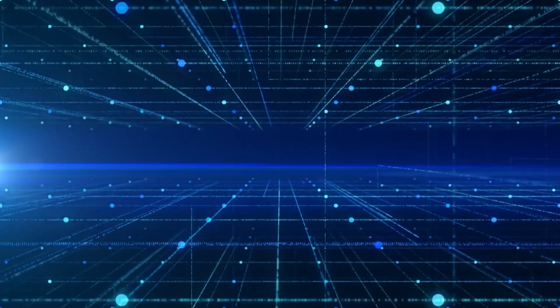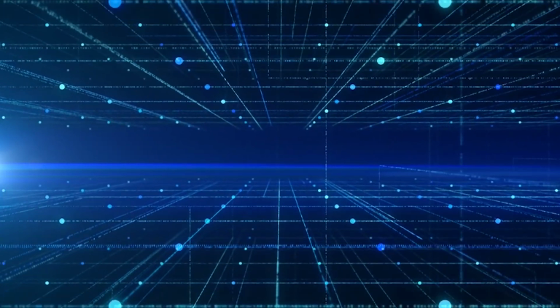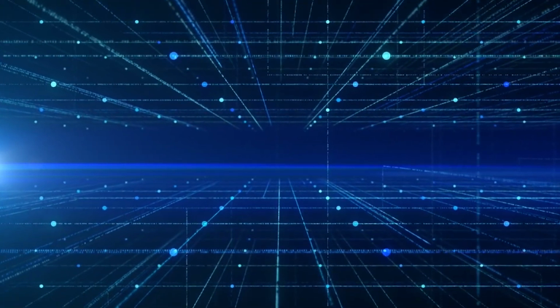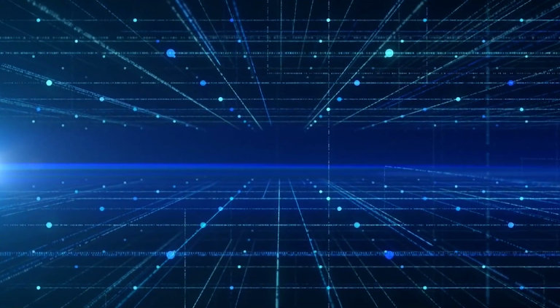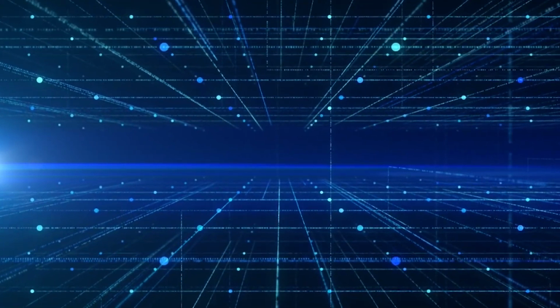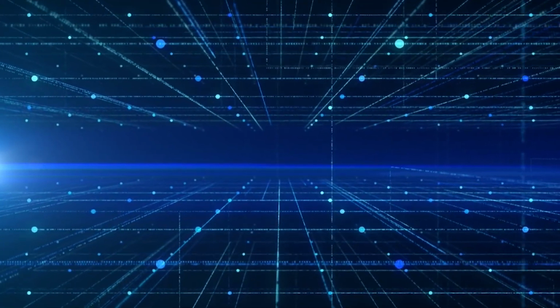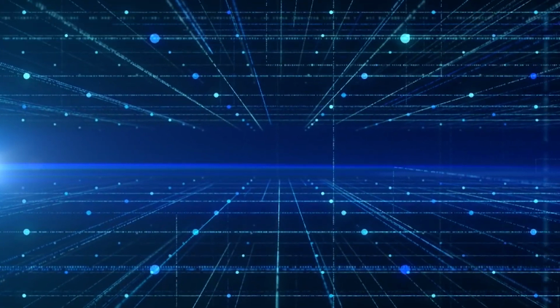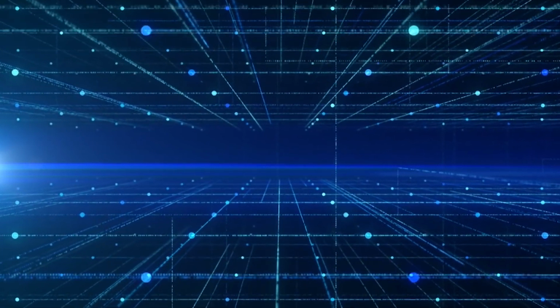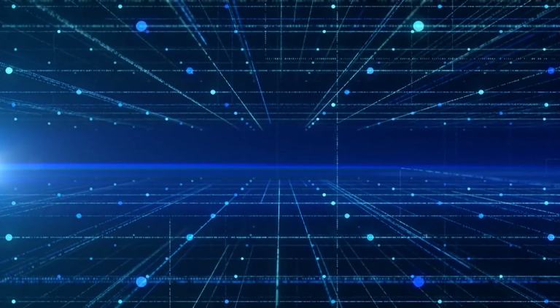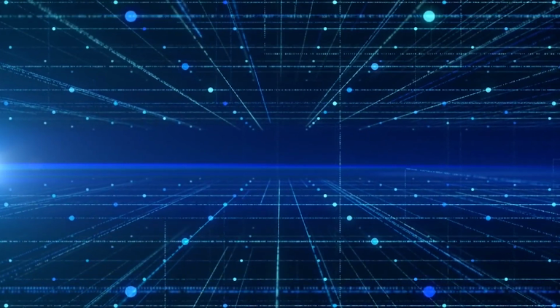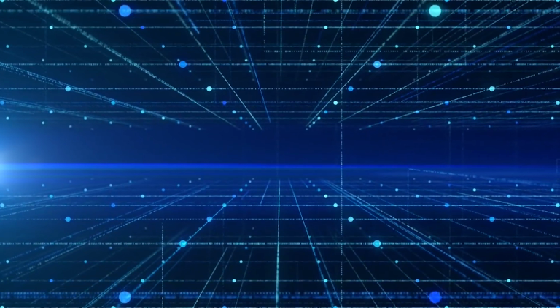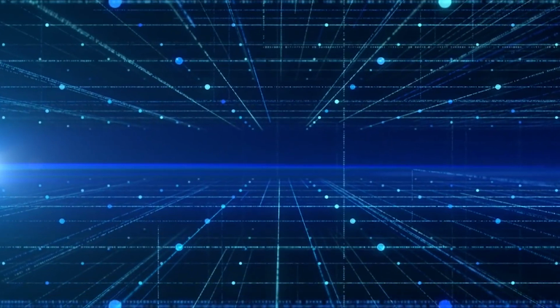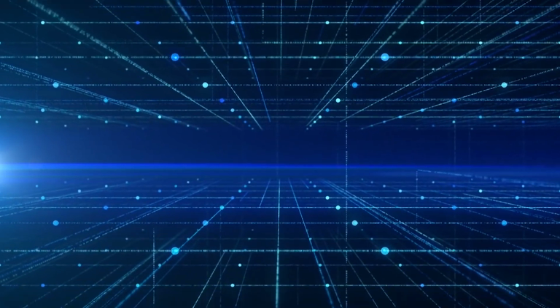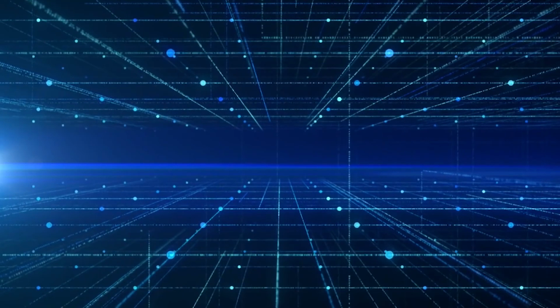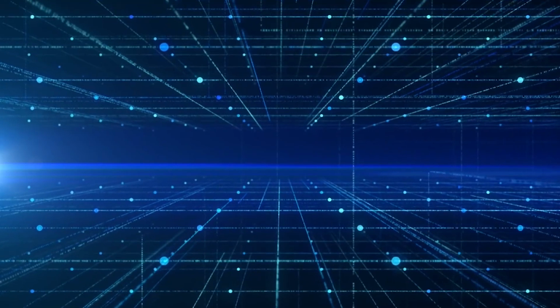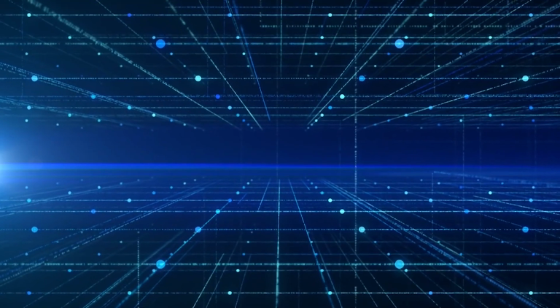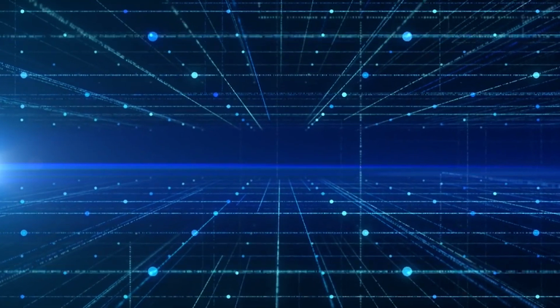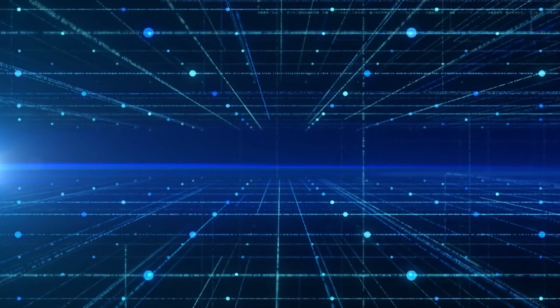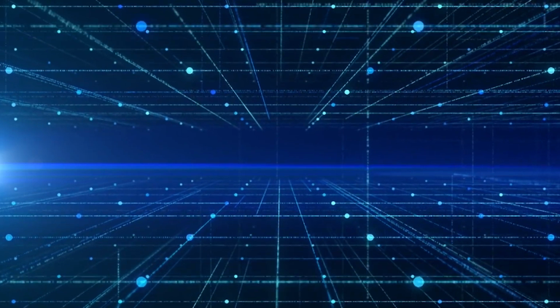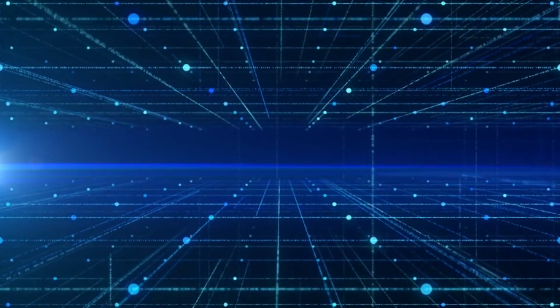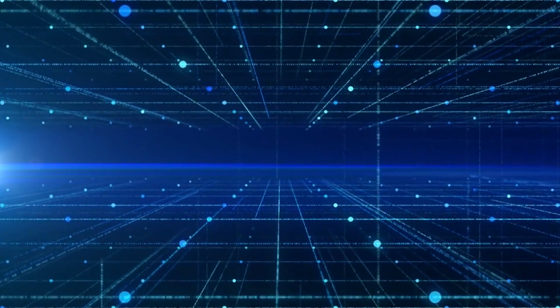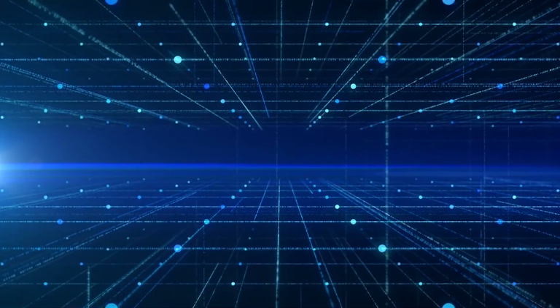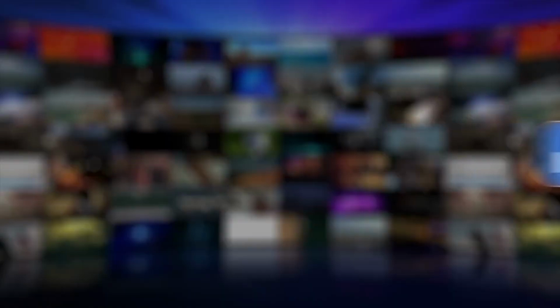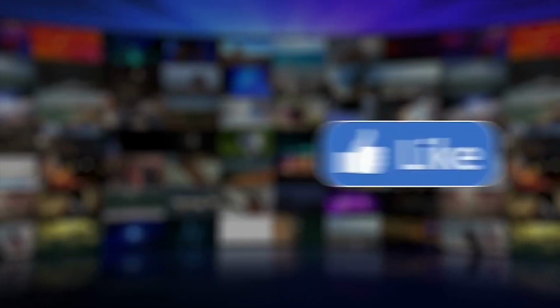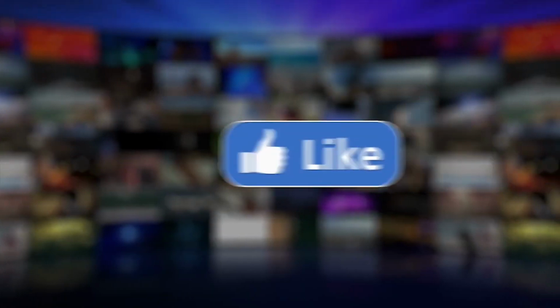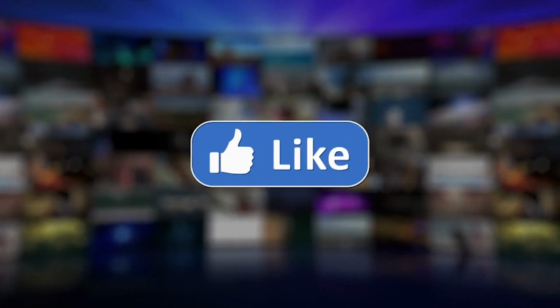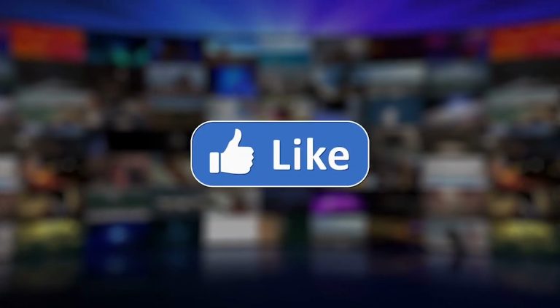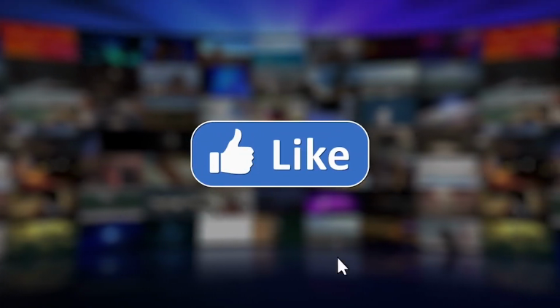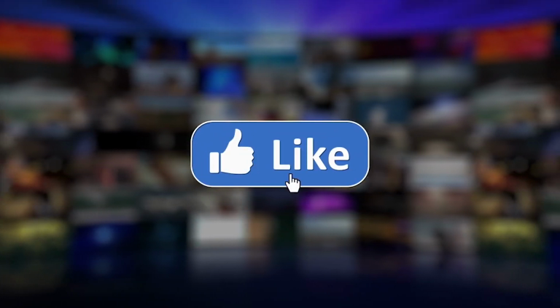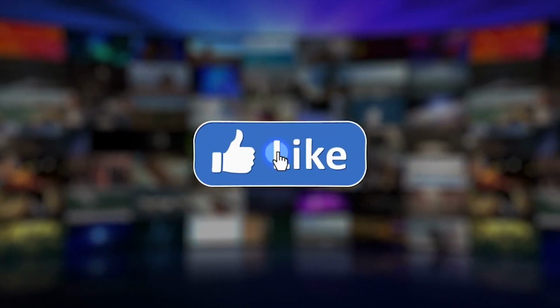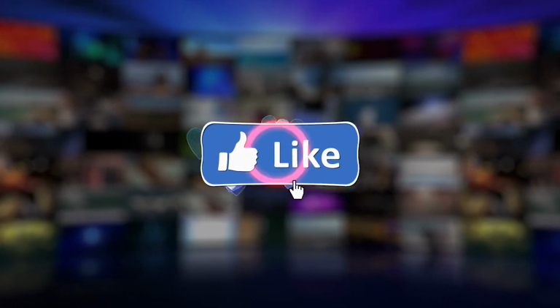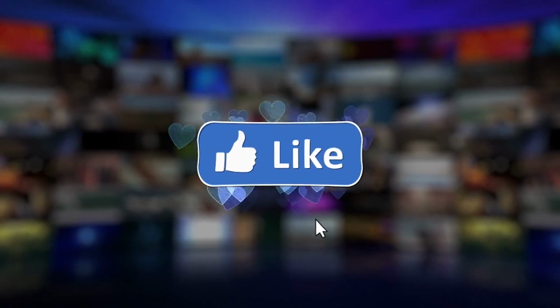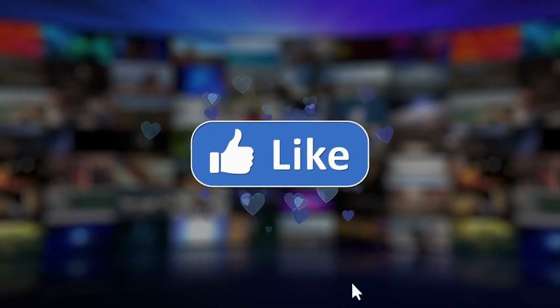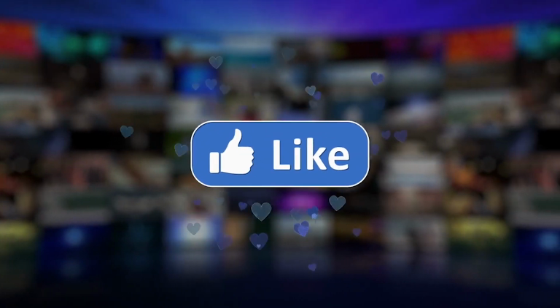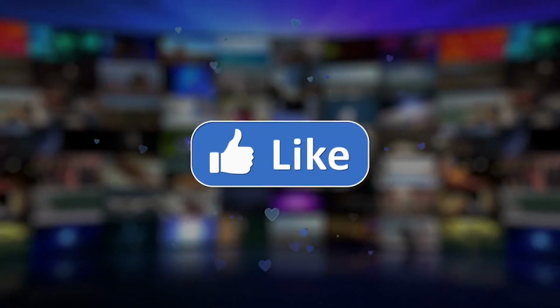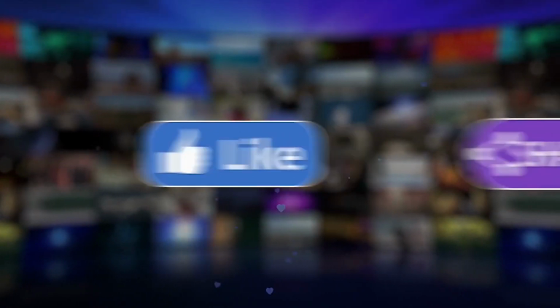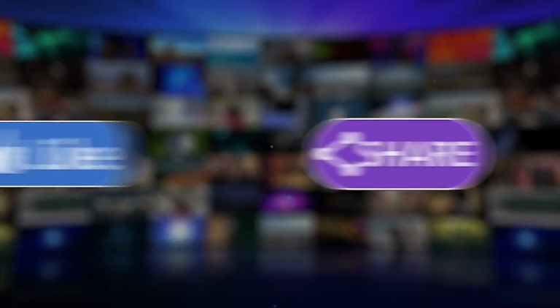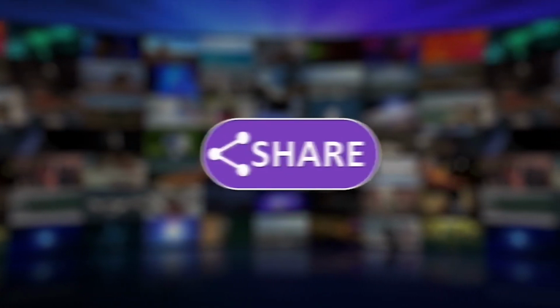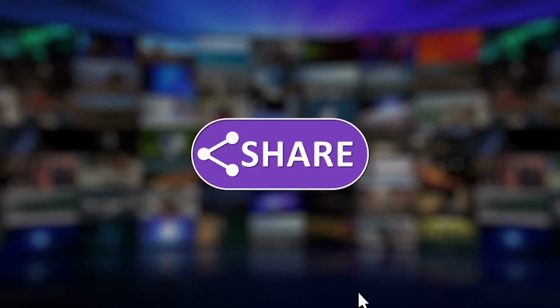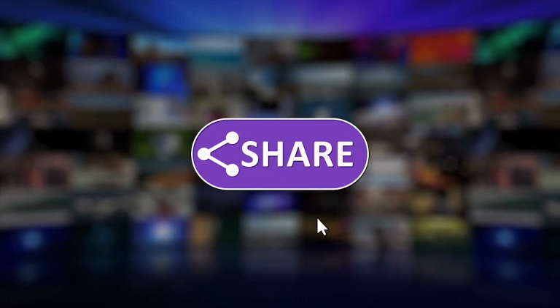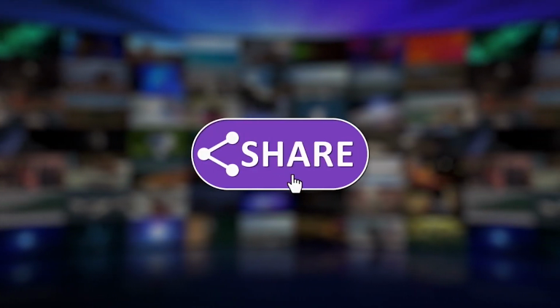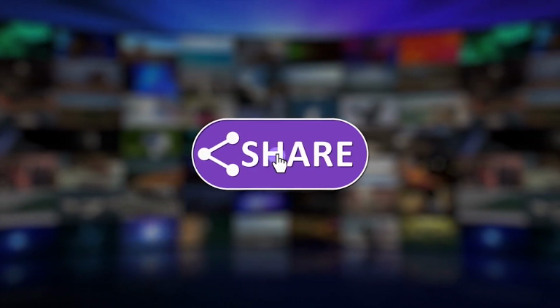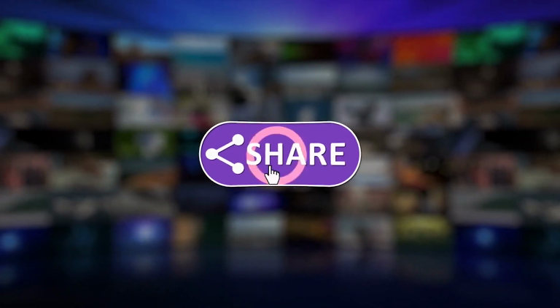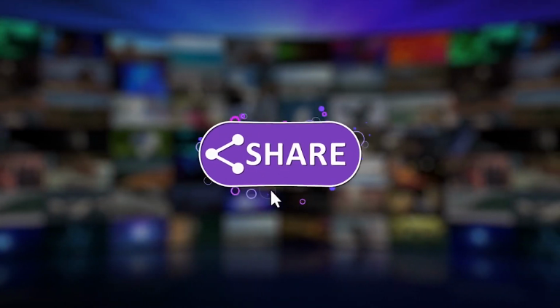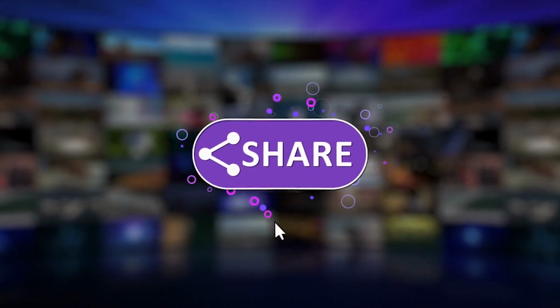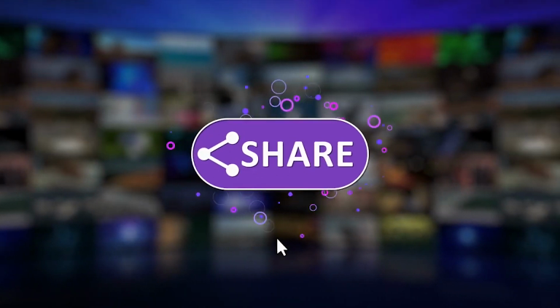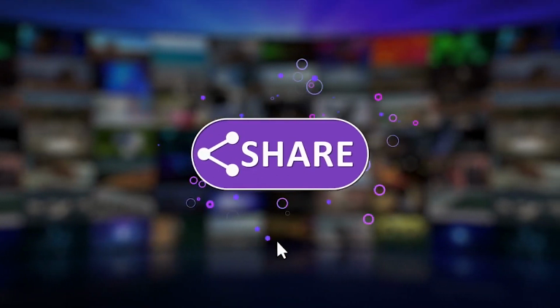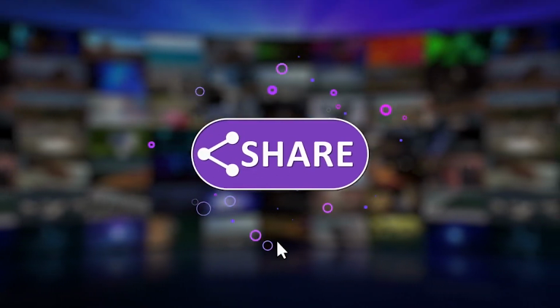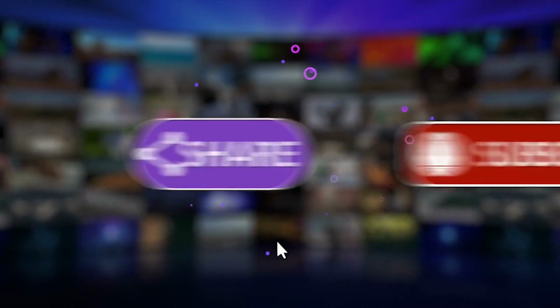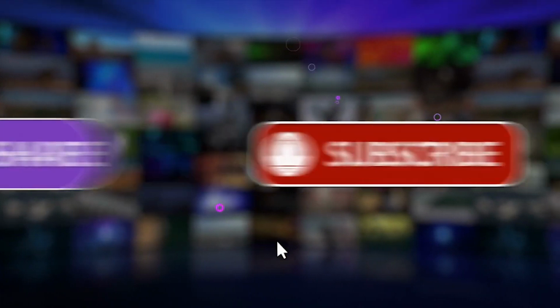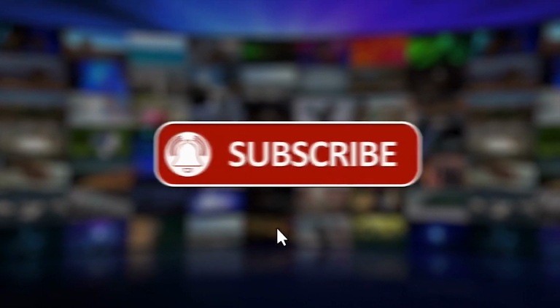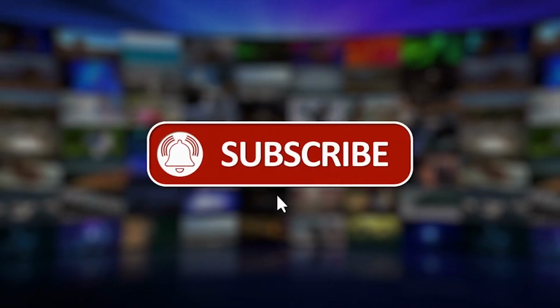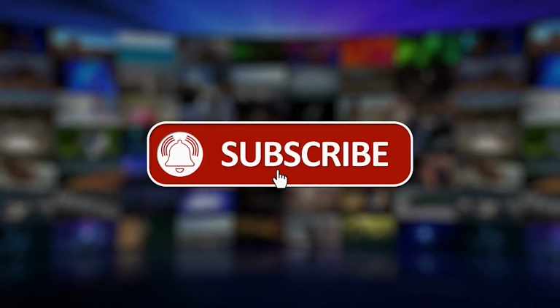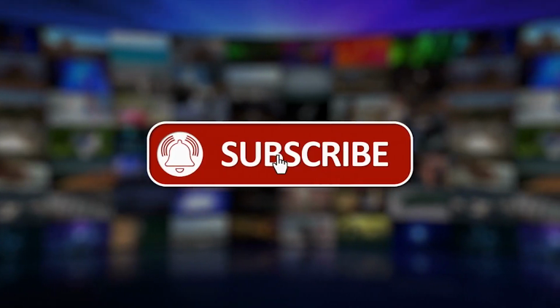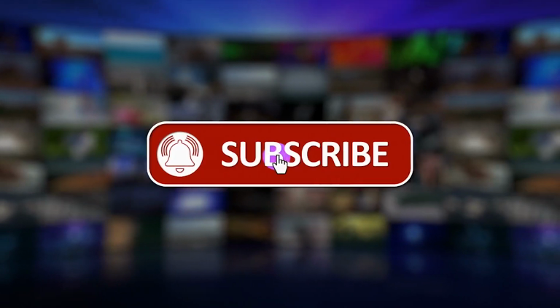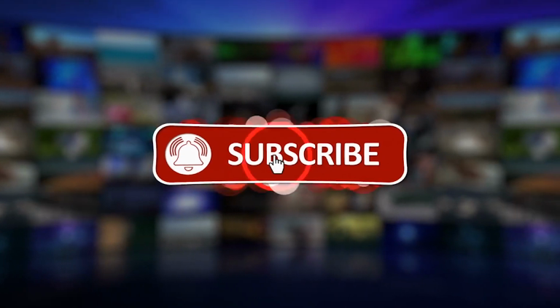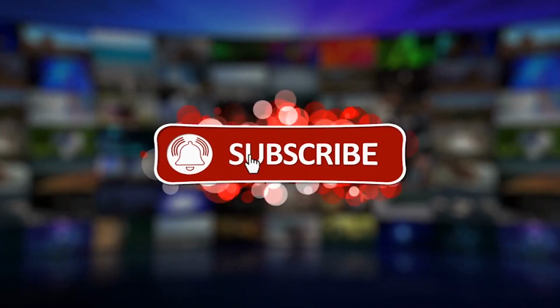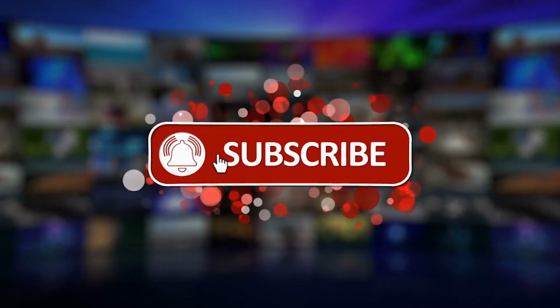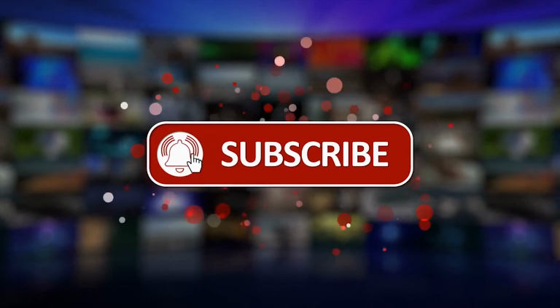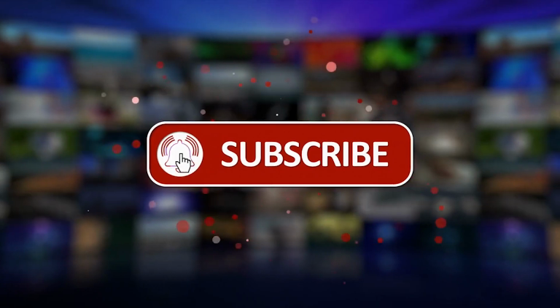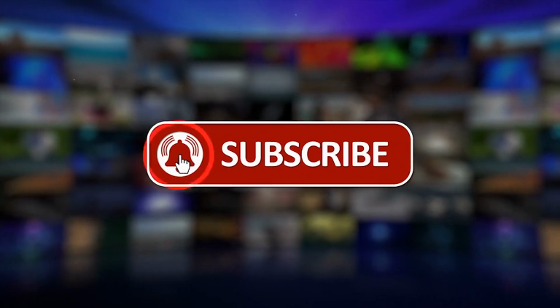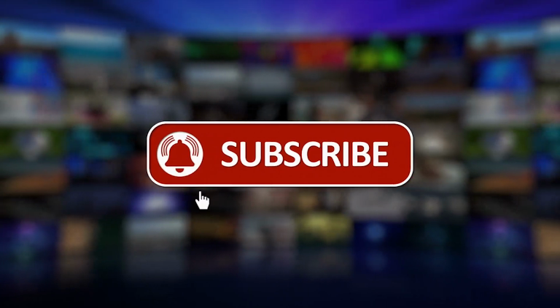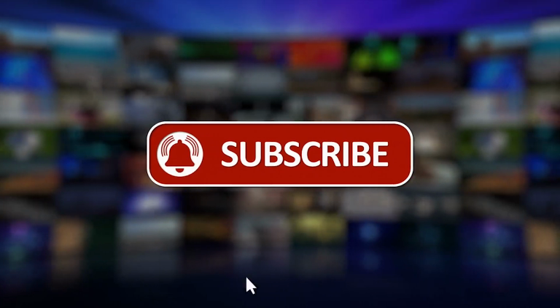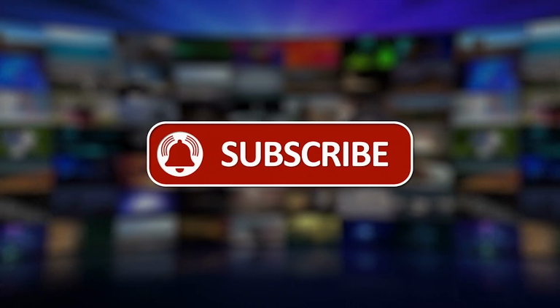That's all for this video. If you like this video, please like, share, and subscribe to my channel. We will meet in another video. Until then, love you.